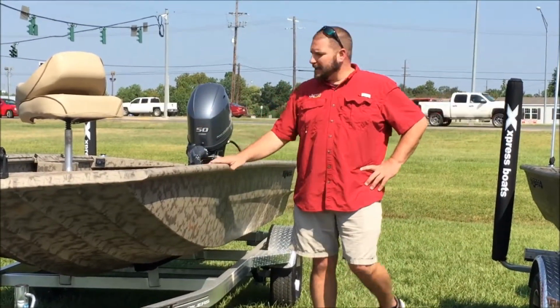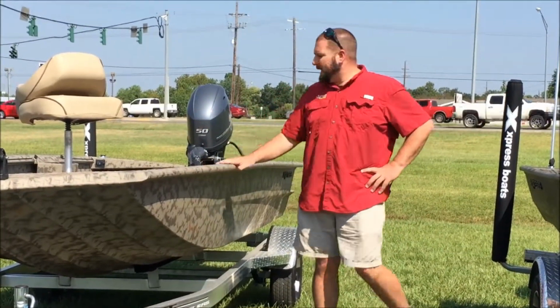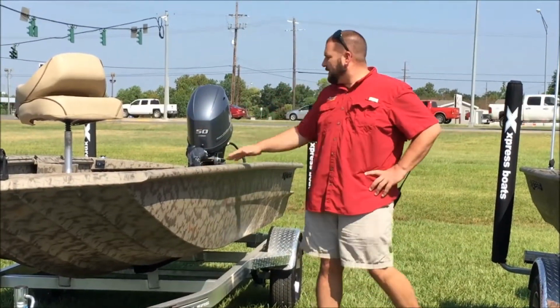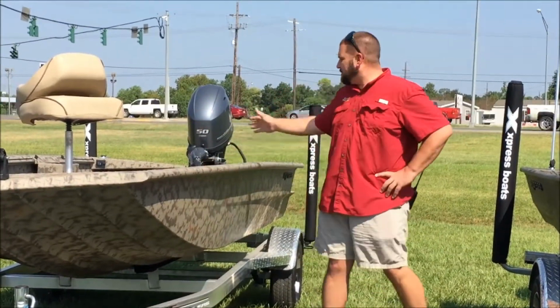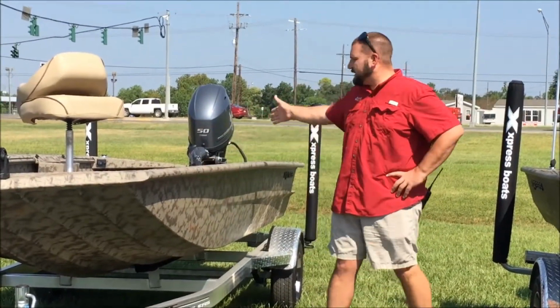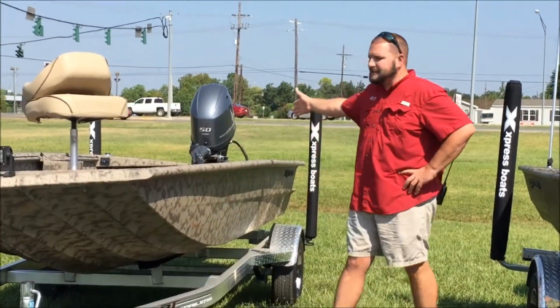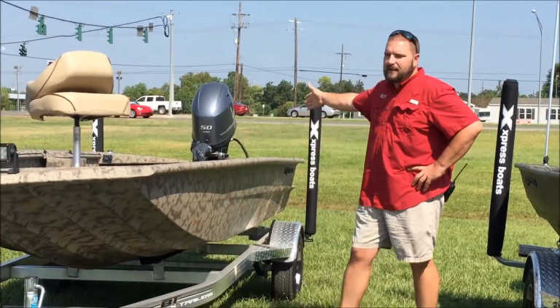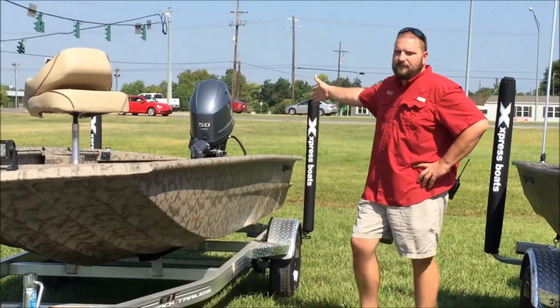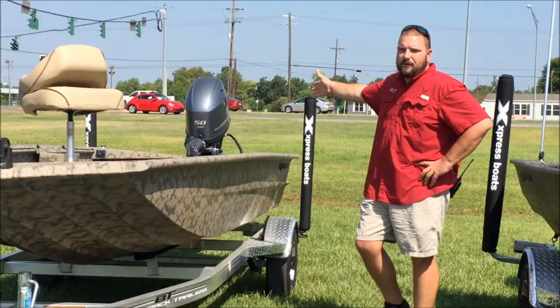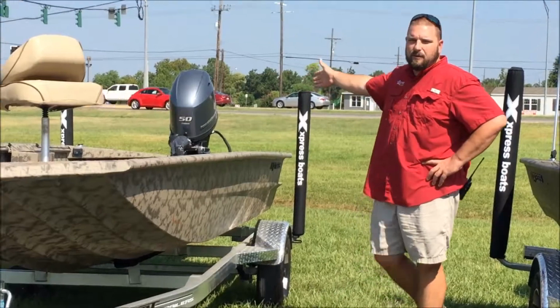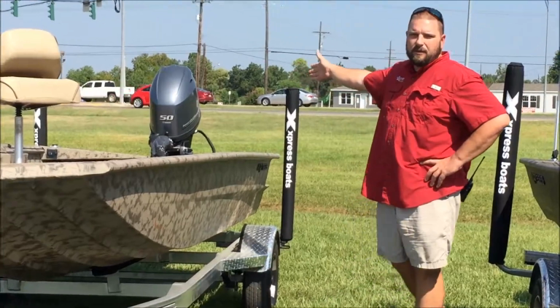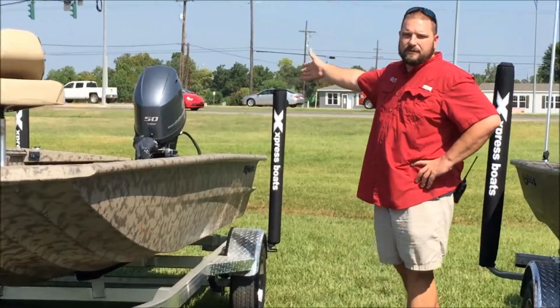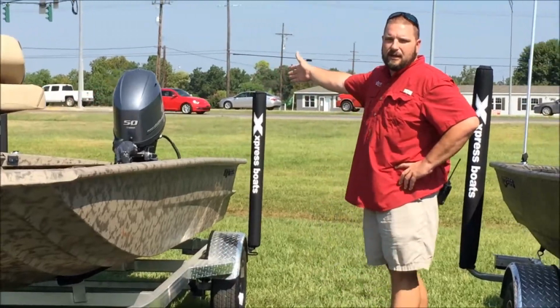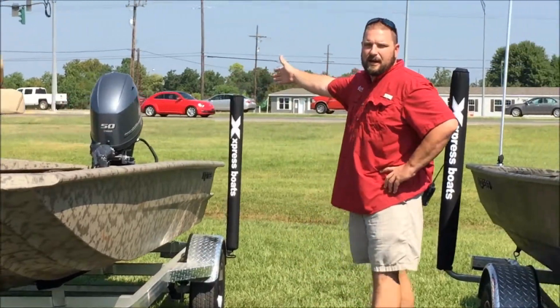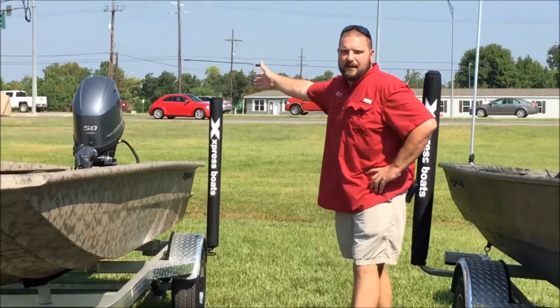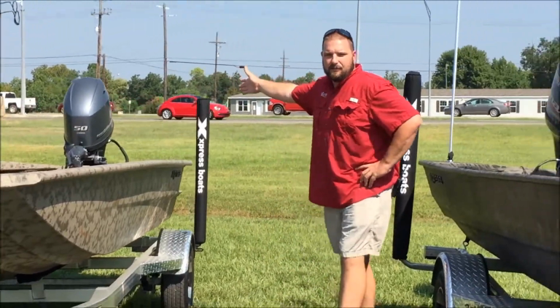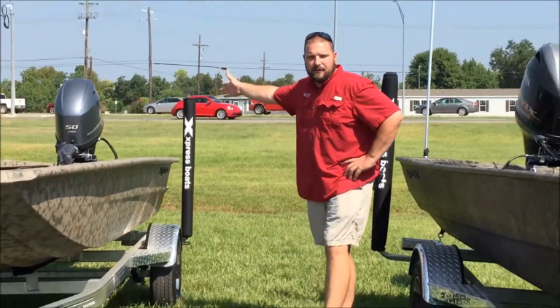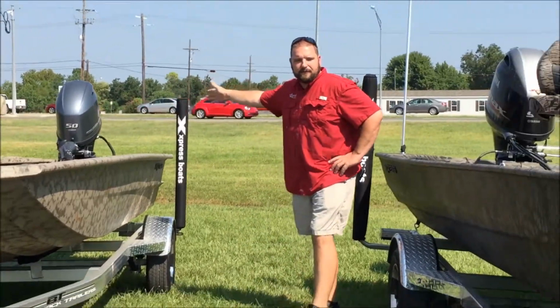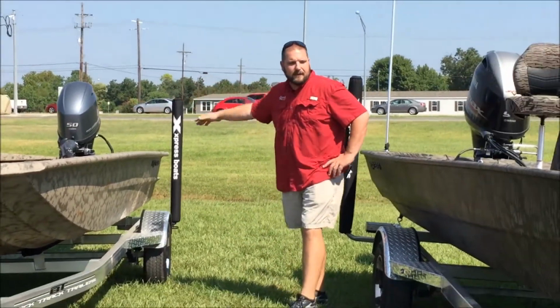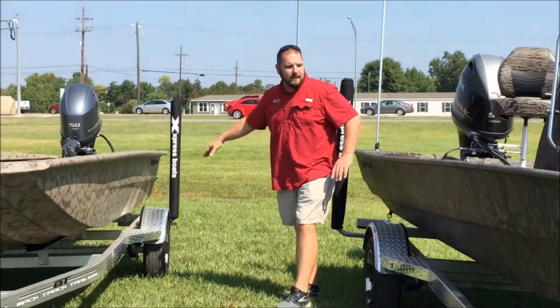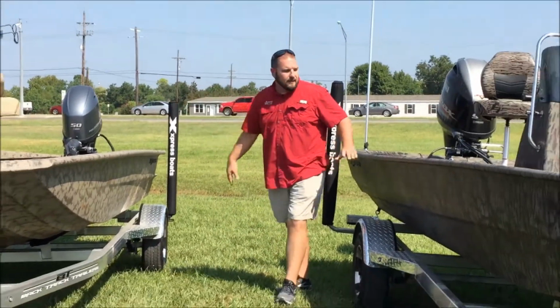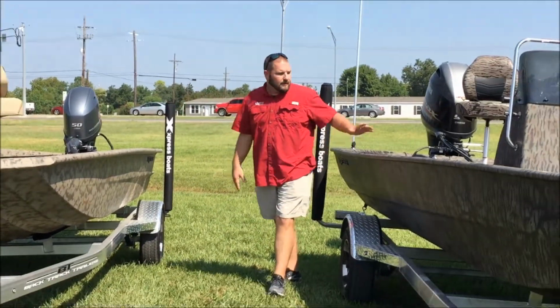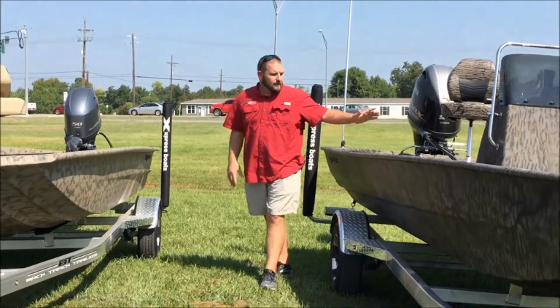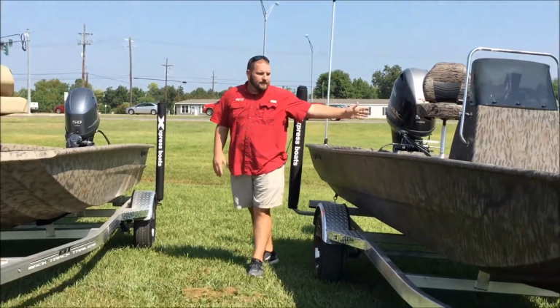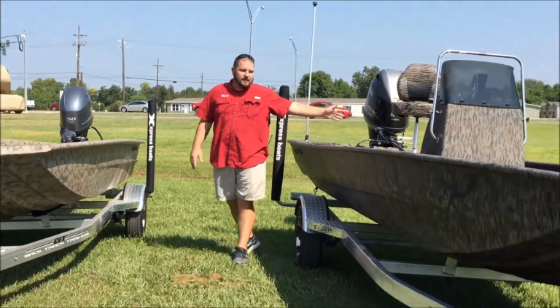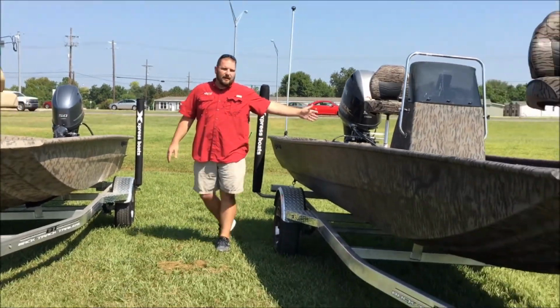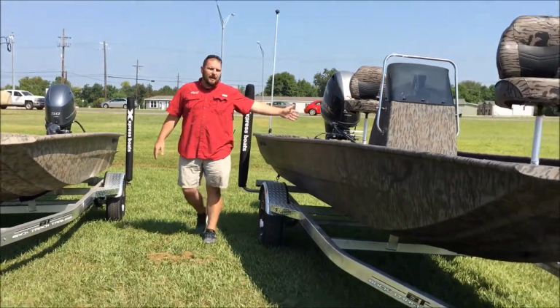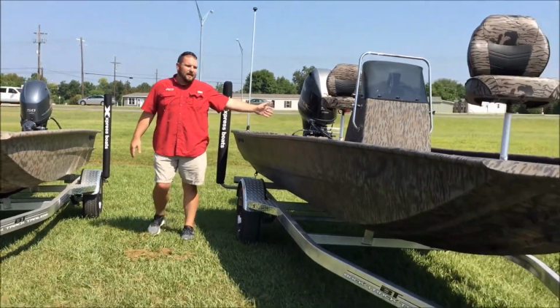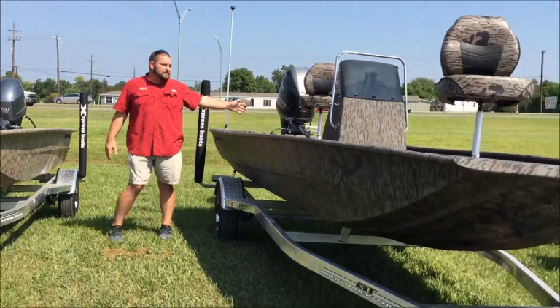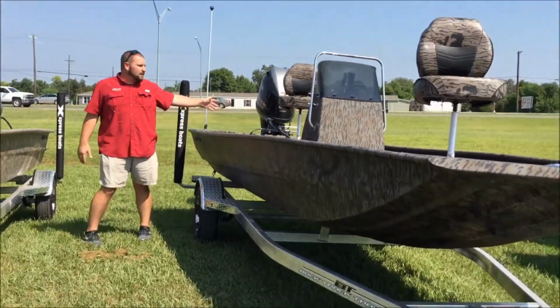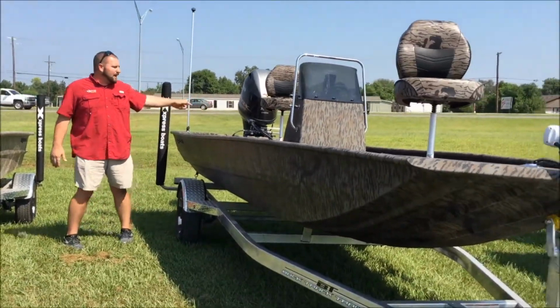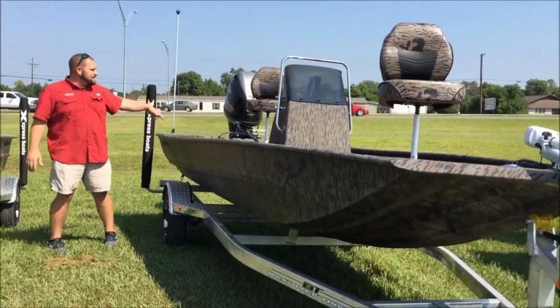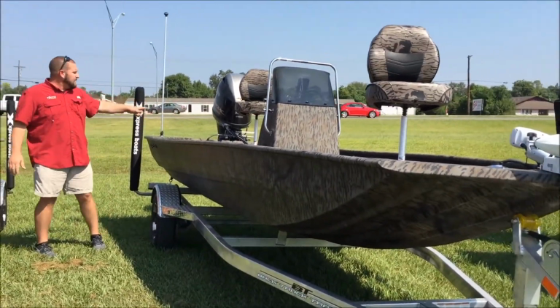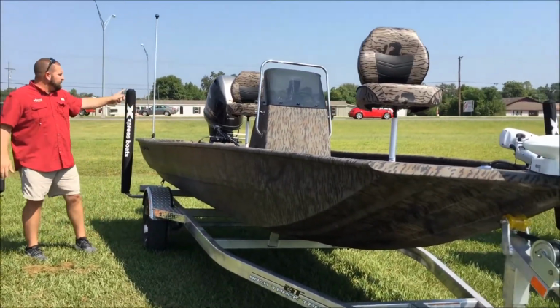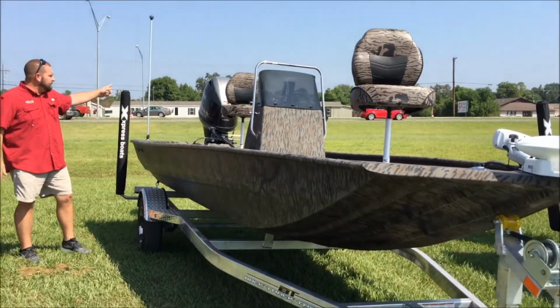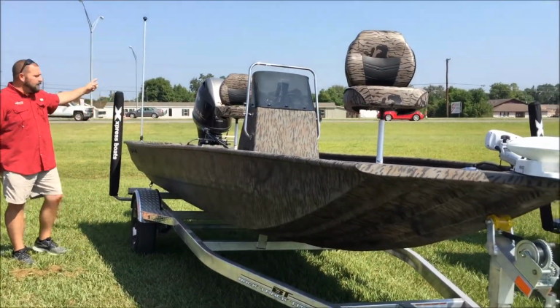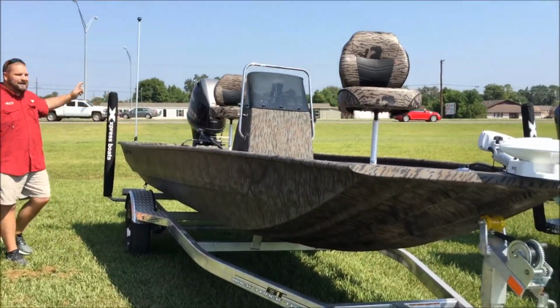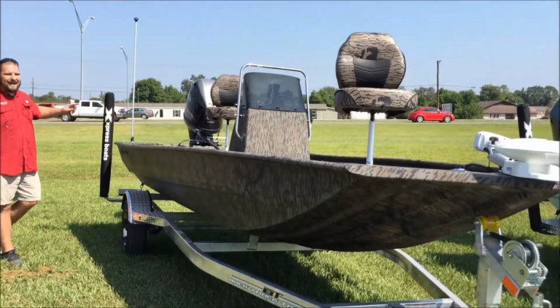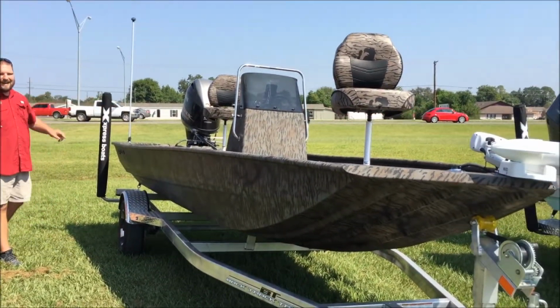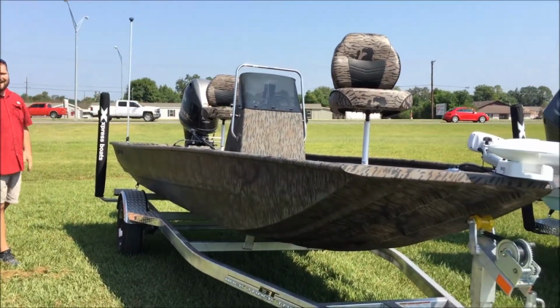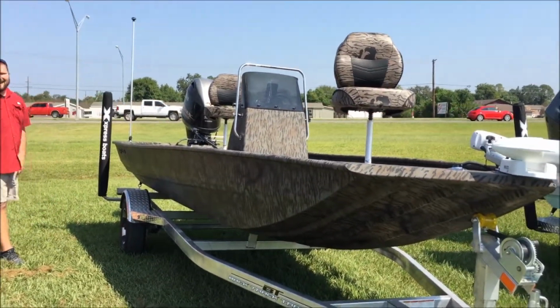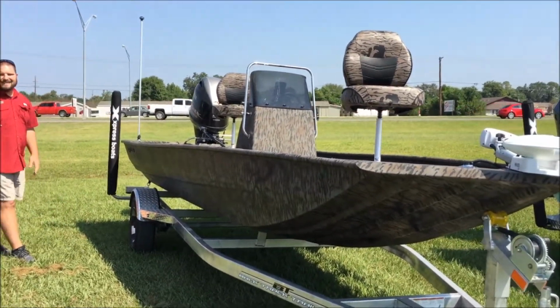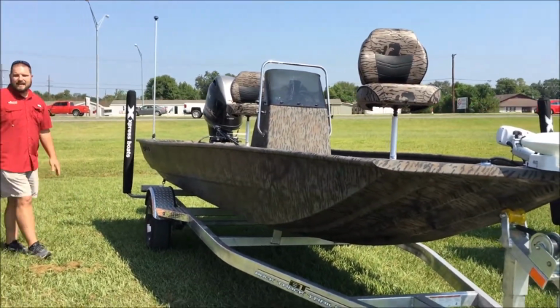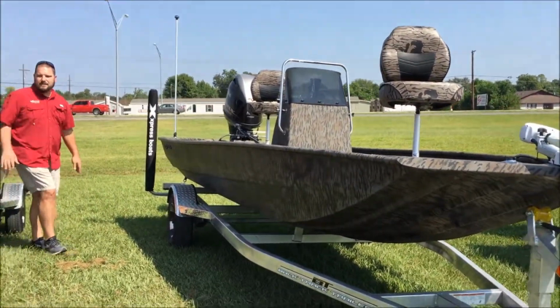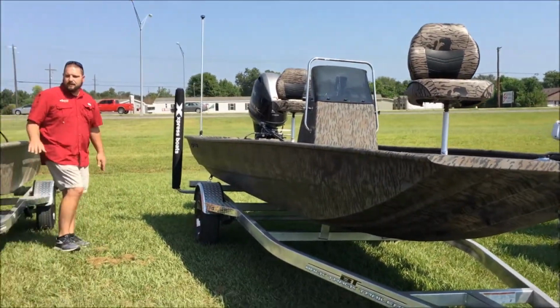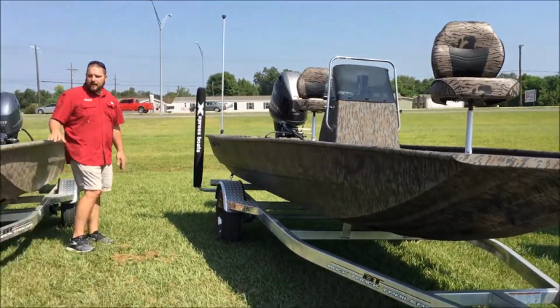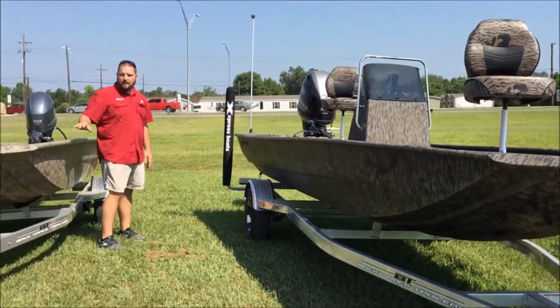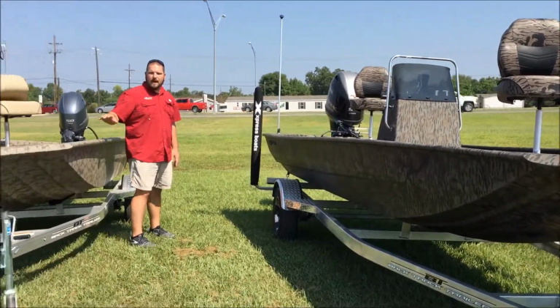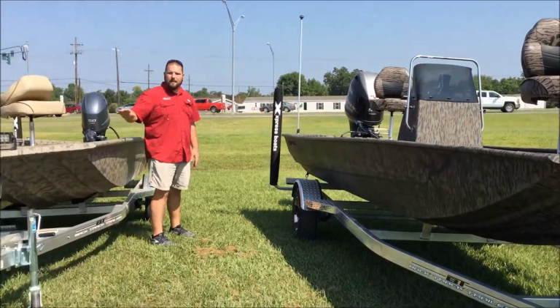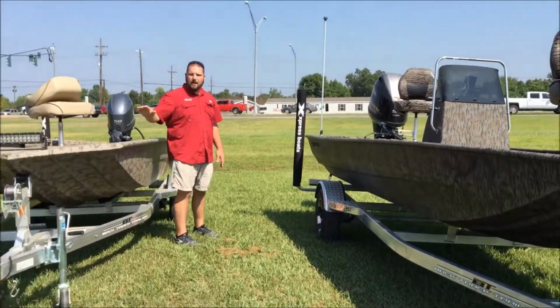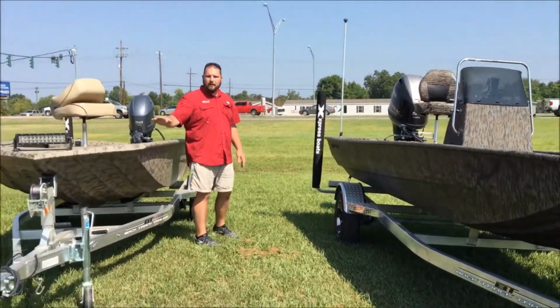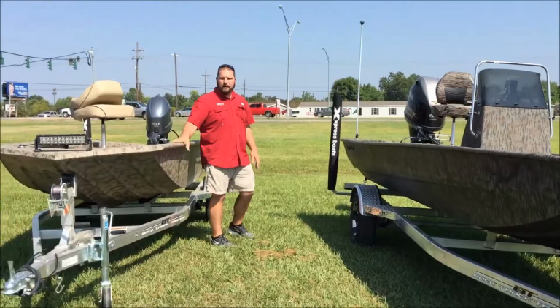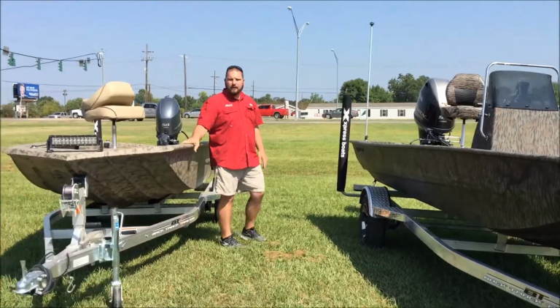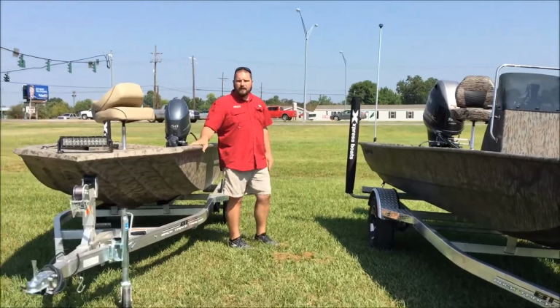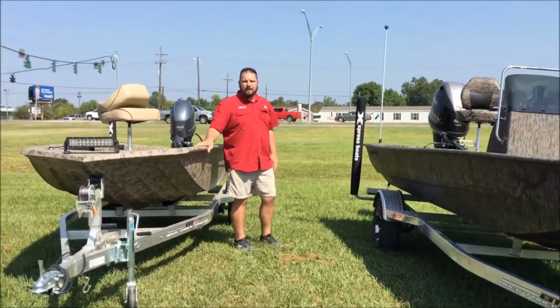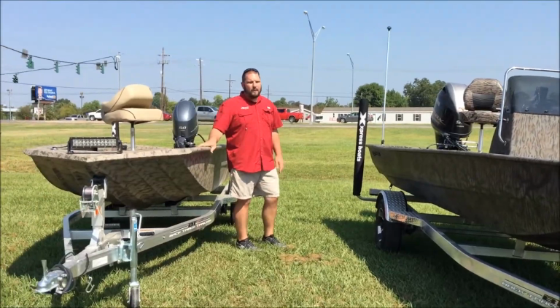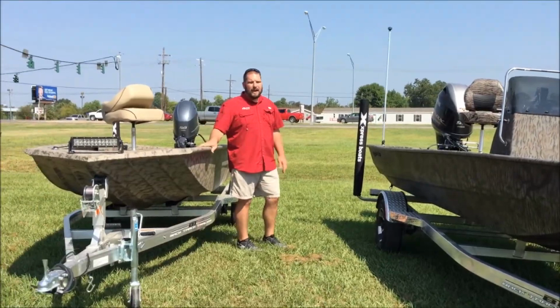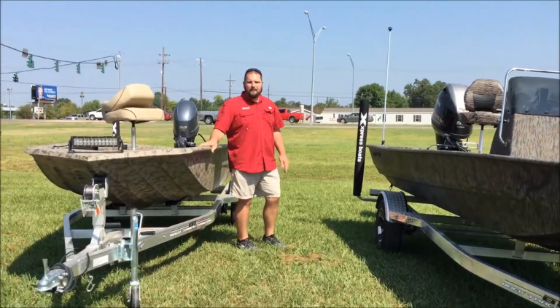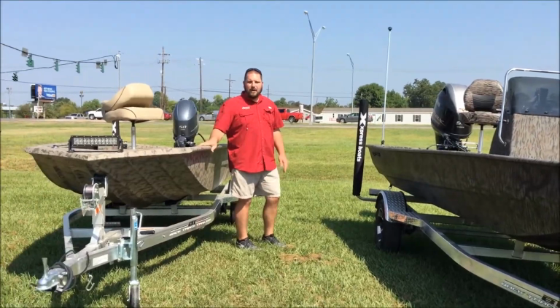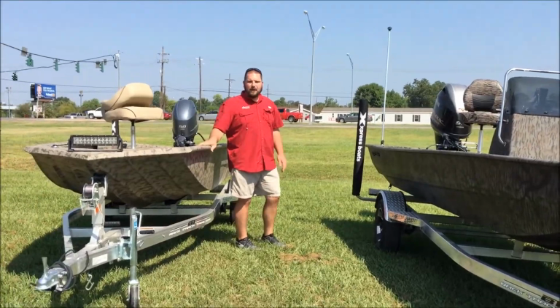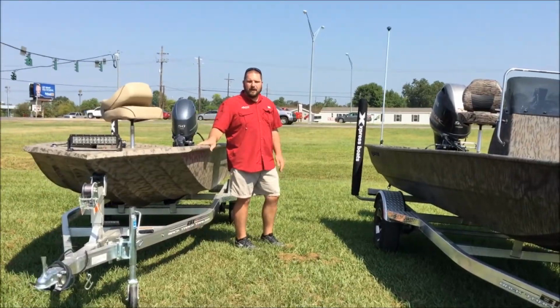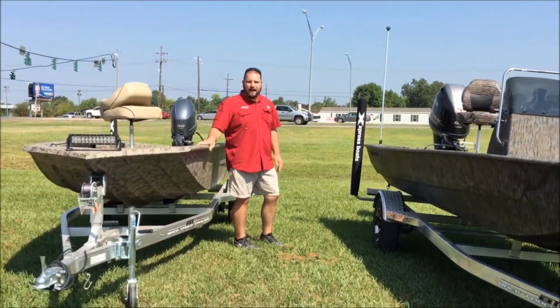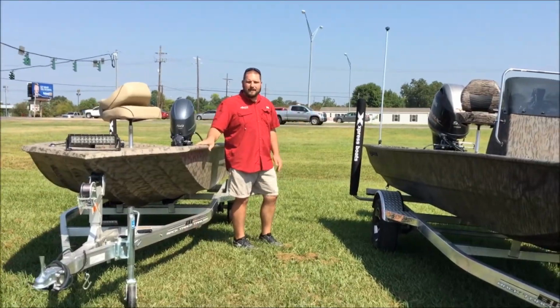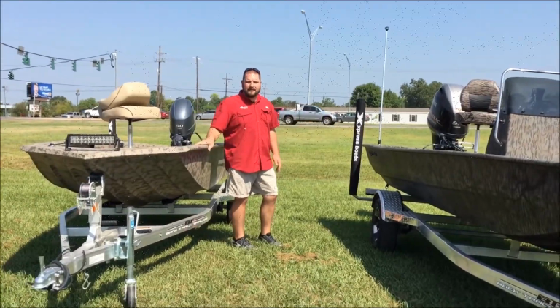Check it out — 16 foot with a tiller handle, 50 horsepower. Center console, 18 foot, 90 SHO Yamaha motor. We have it all here, guys.